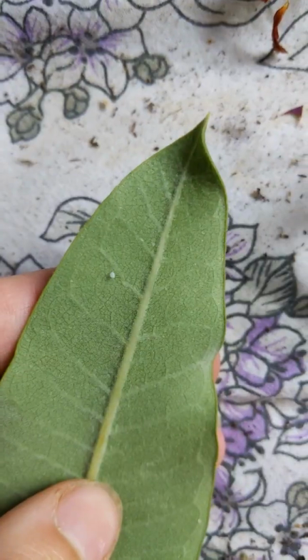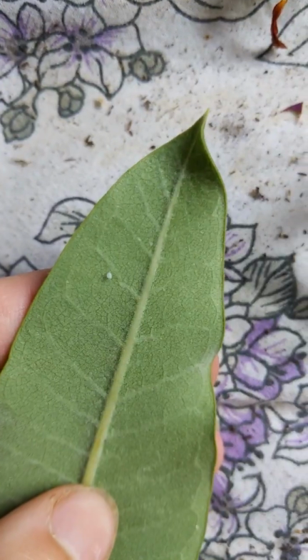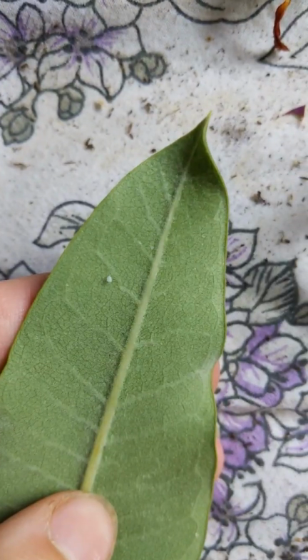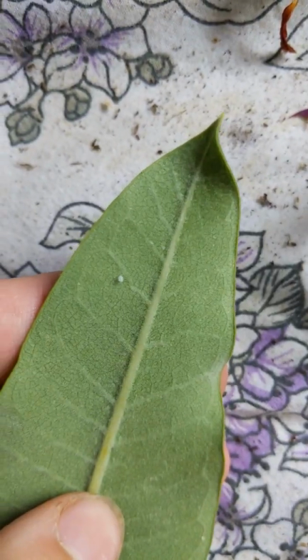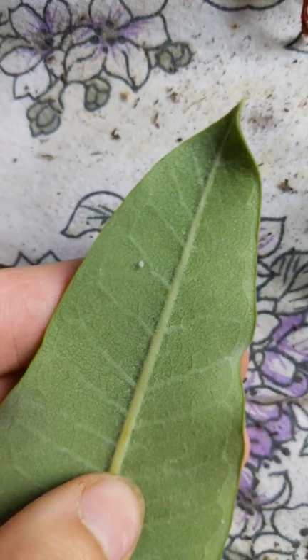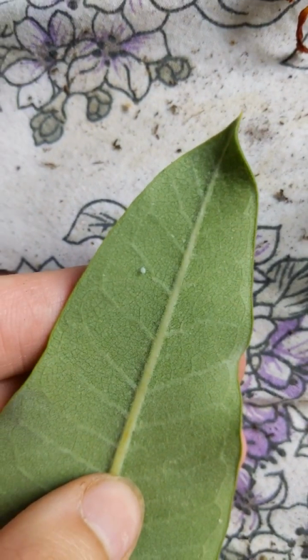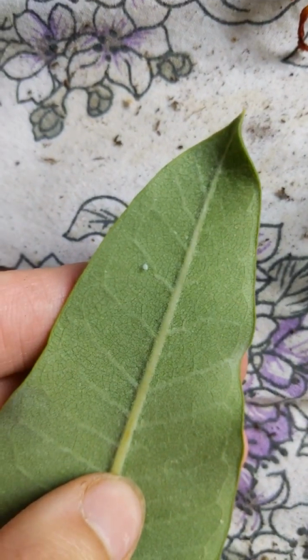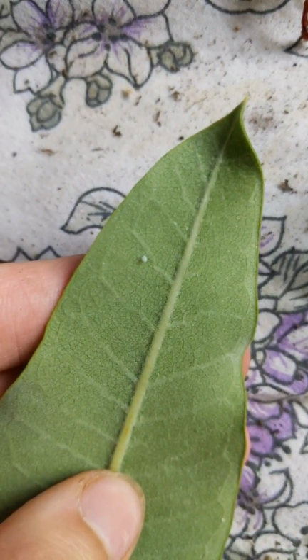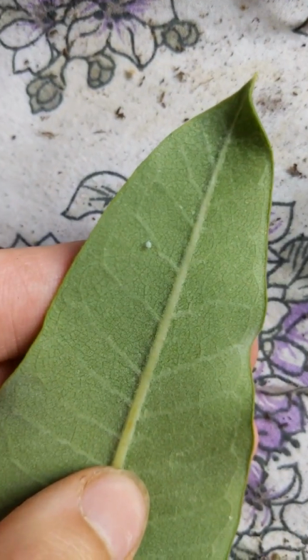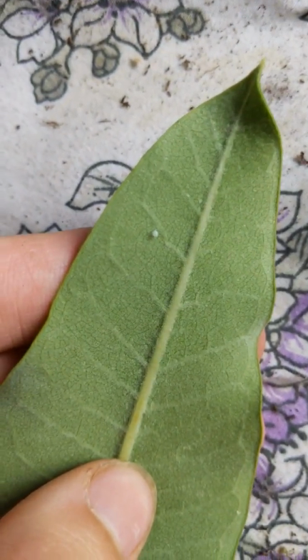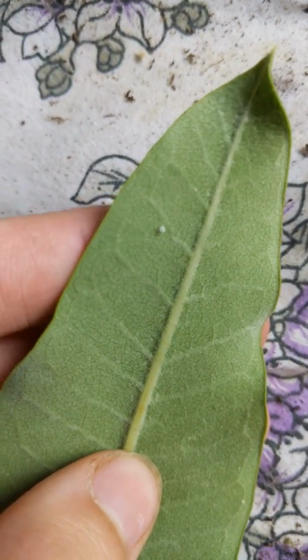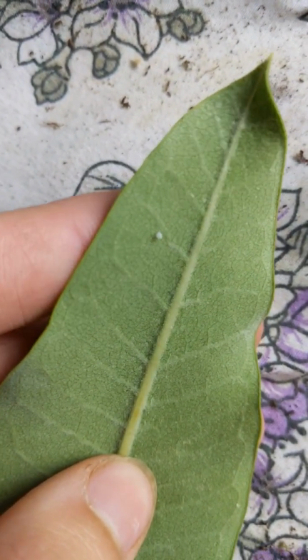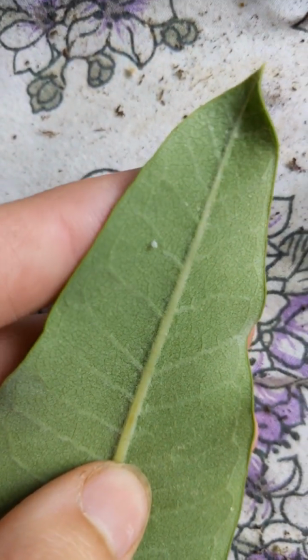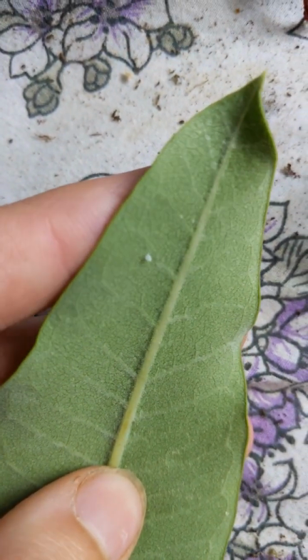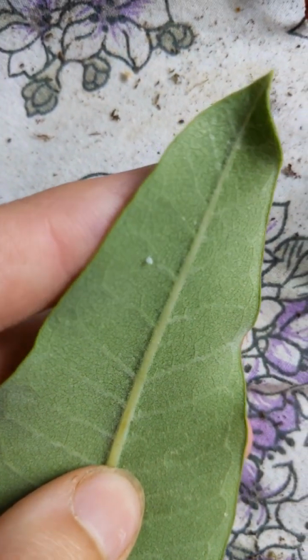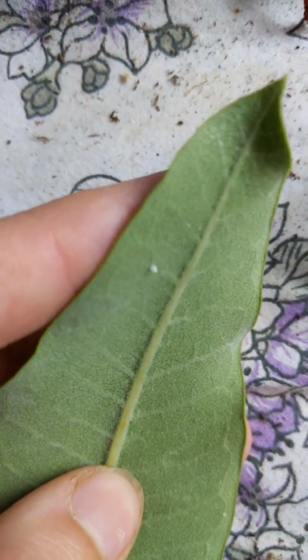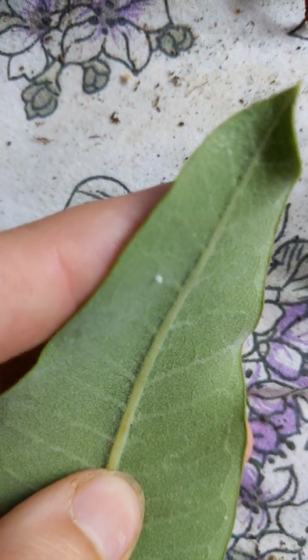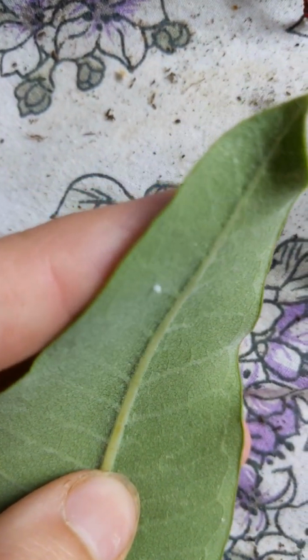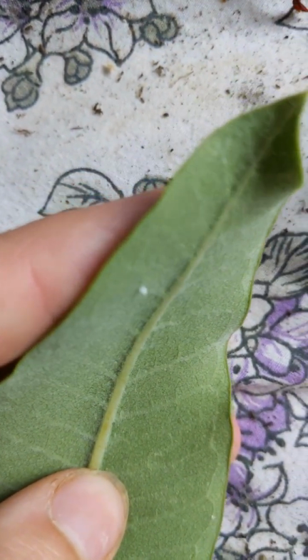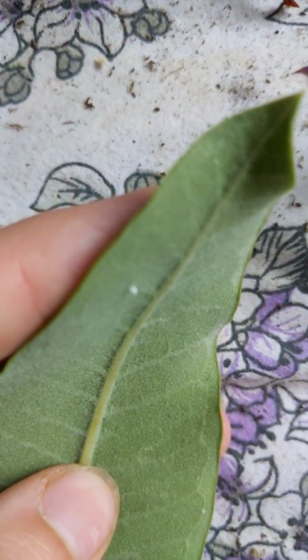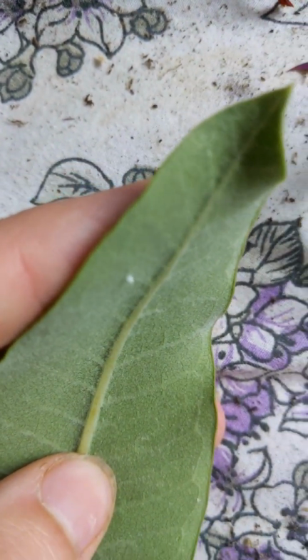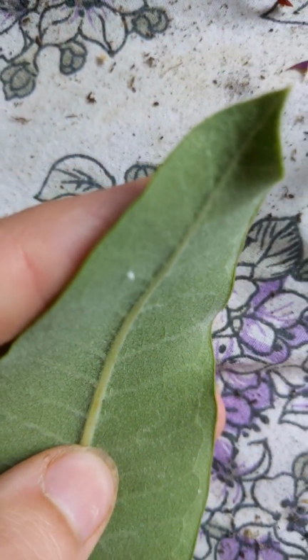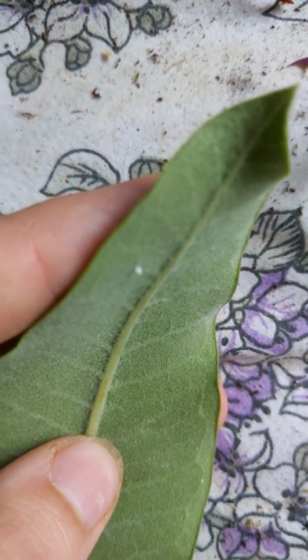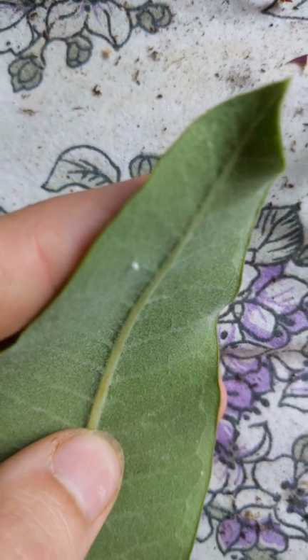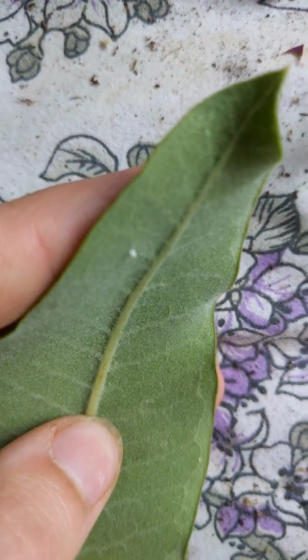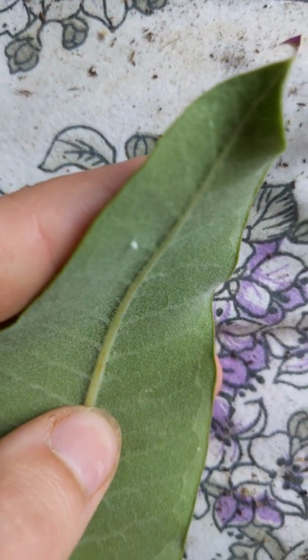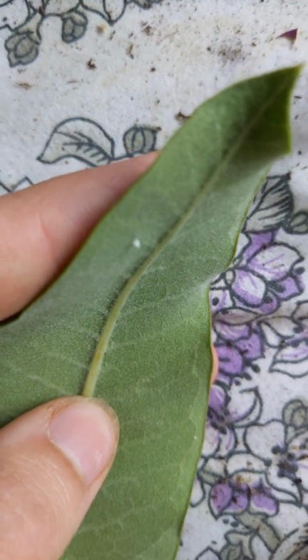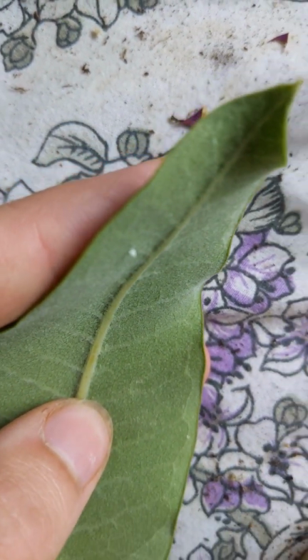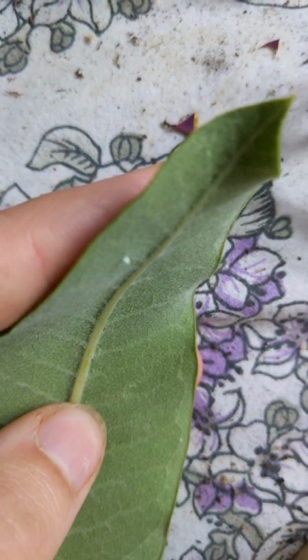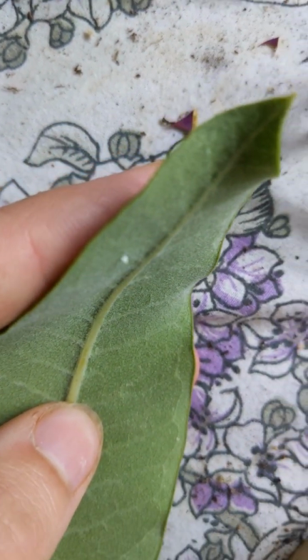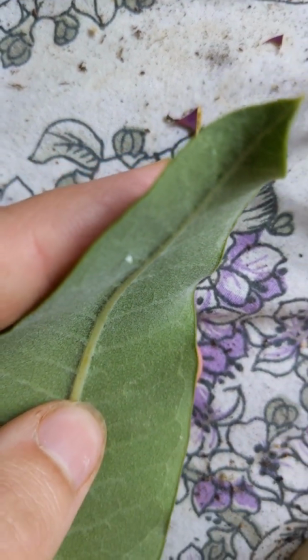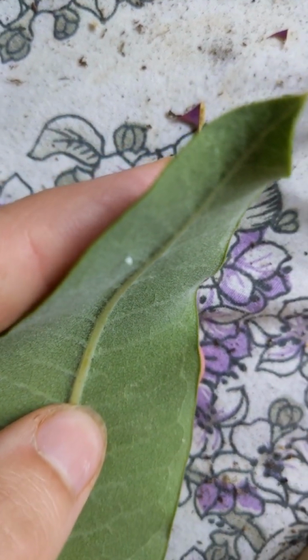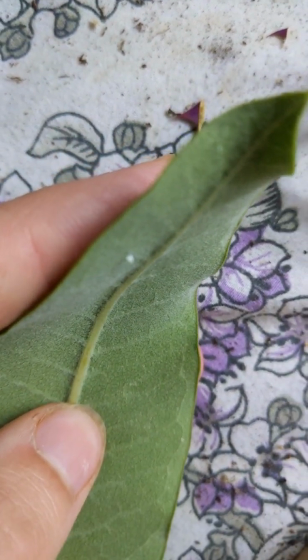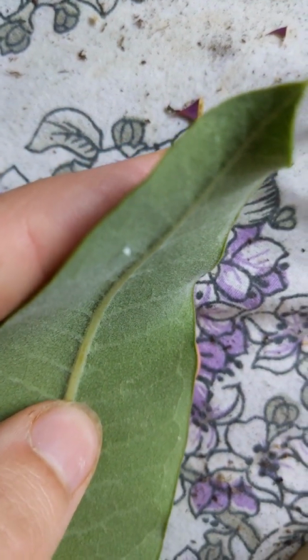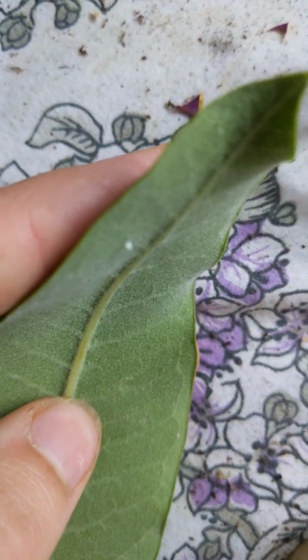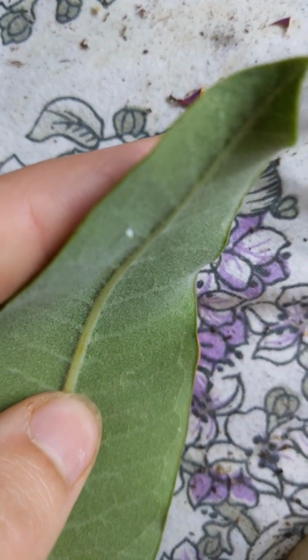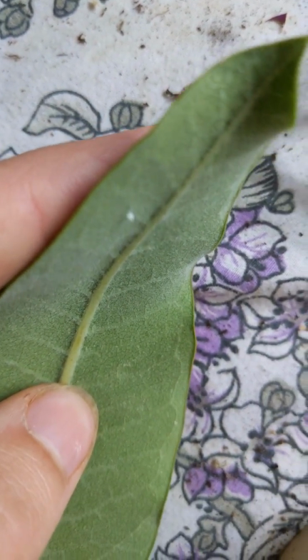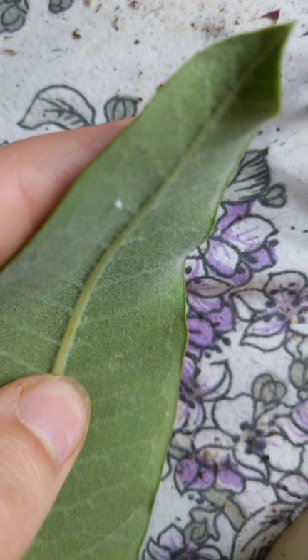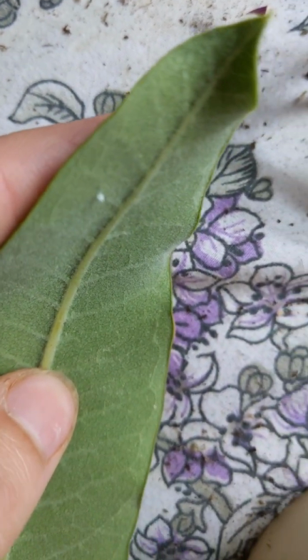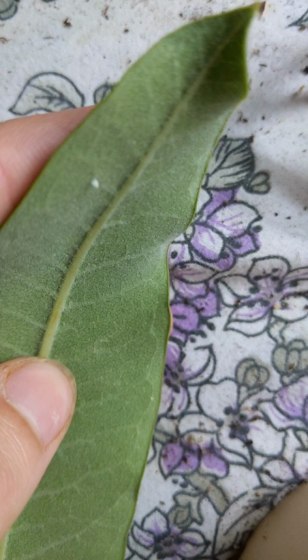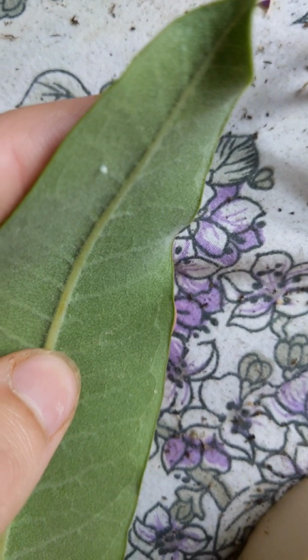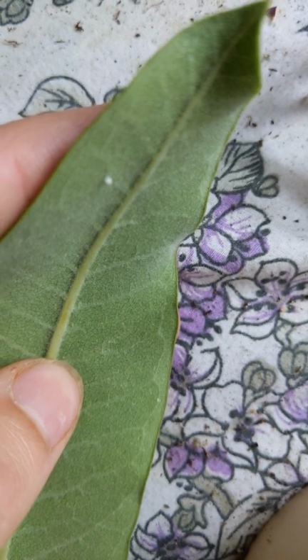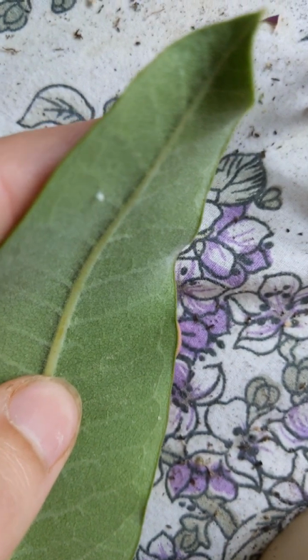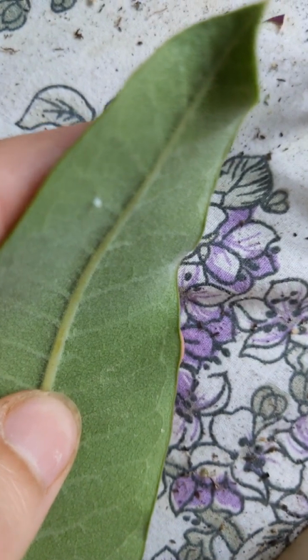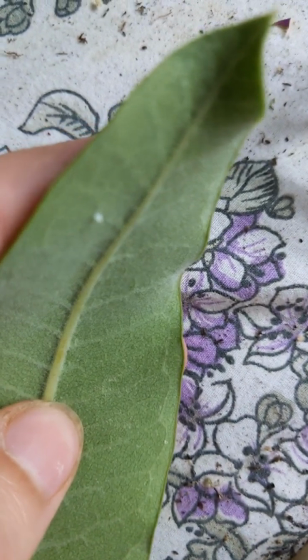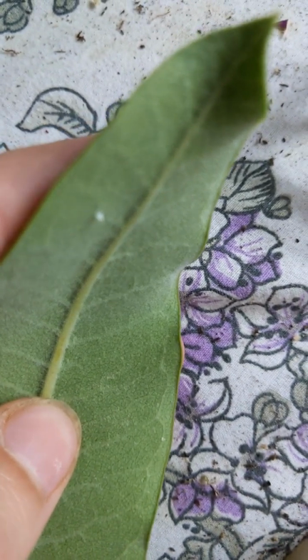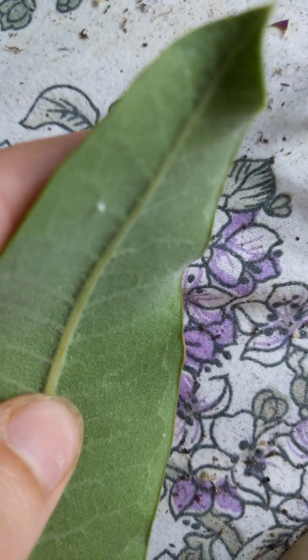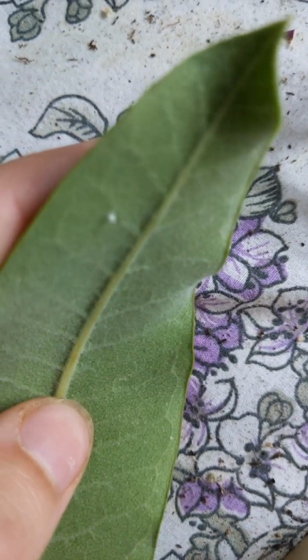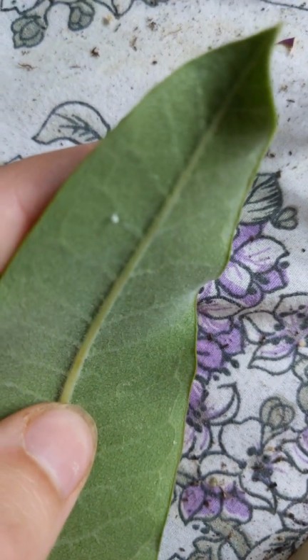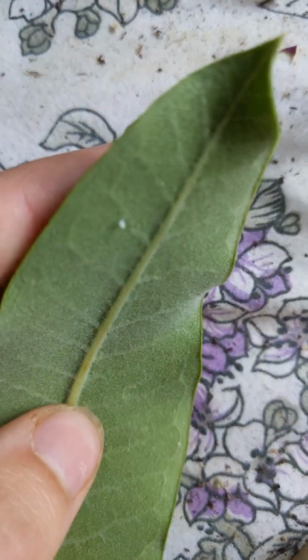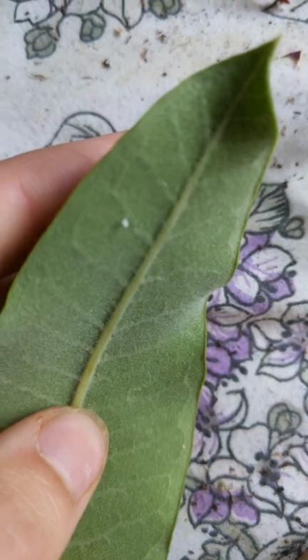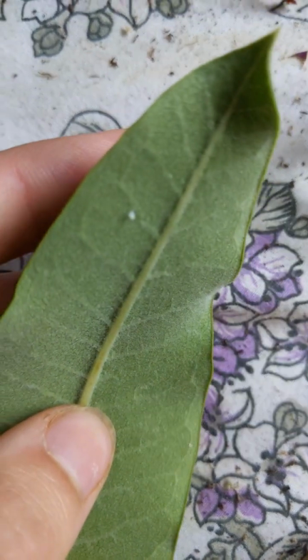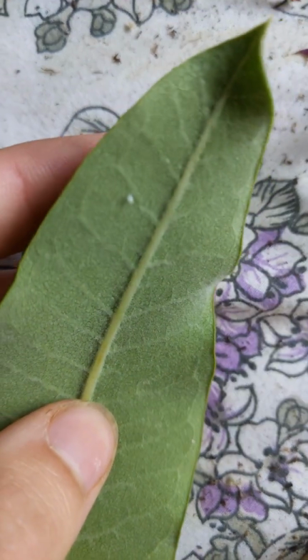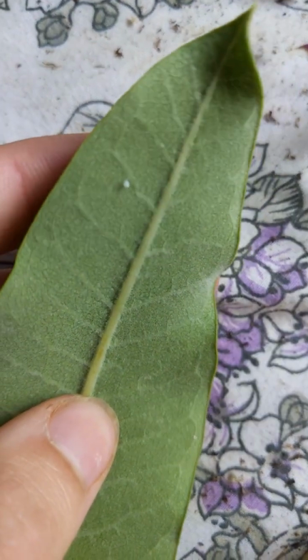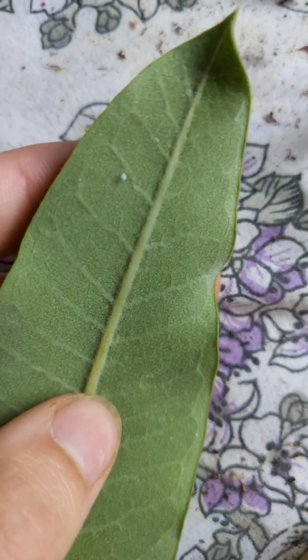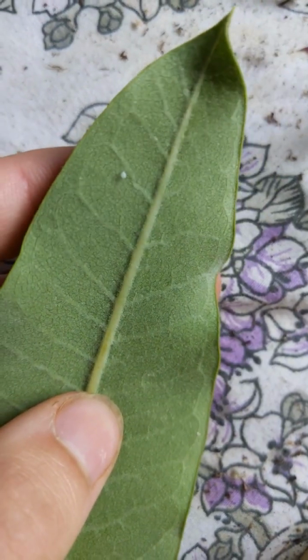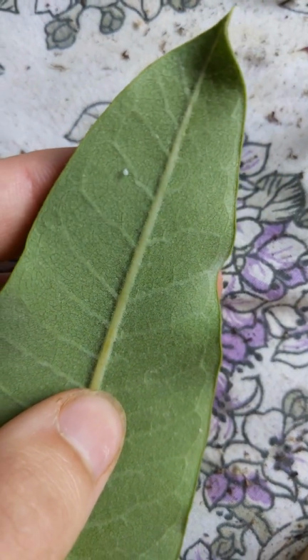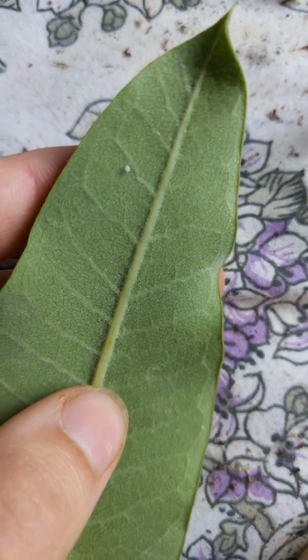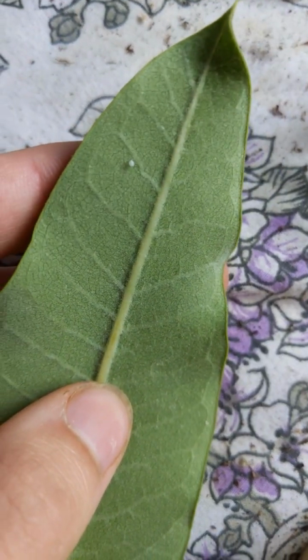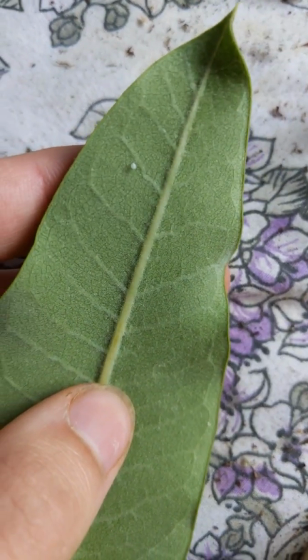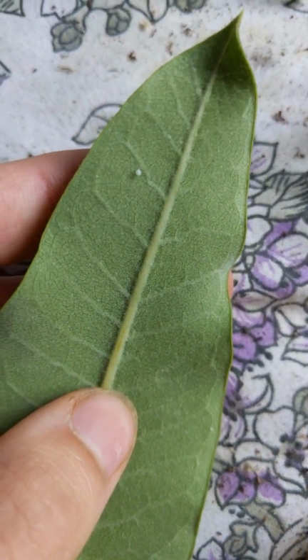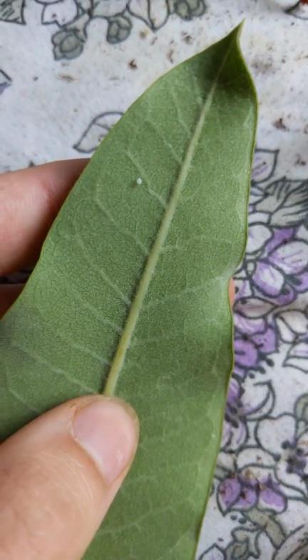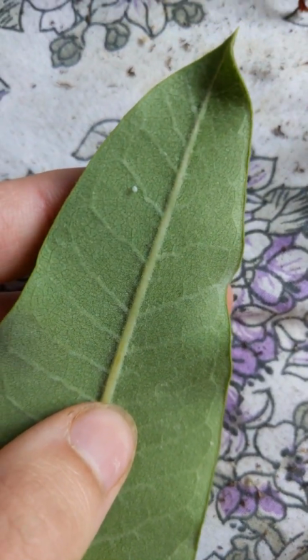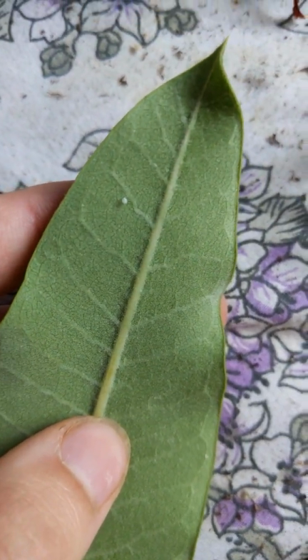So the eggs look like this. They are very tiny, but you will notice them, especially because they're the only thing on the underside of the leaf.